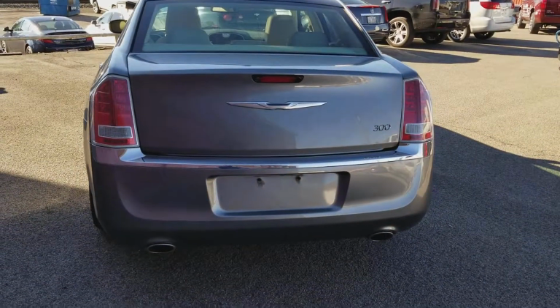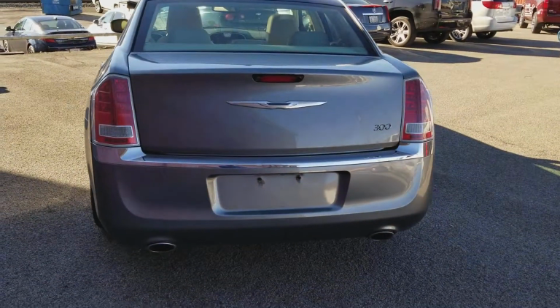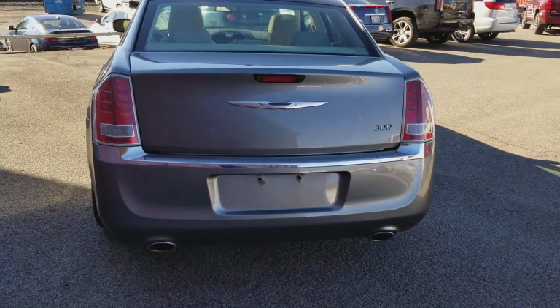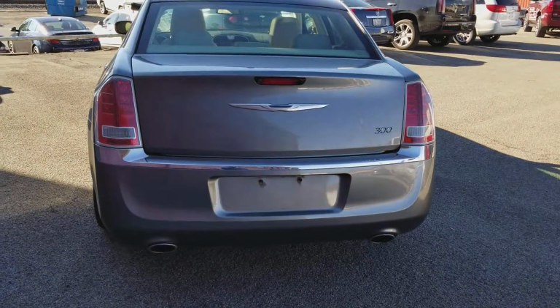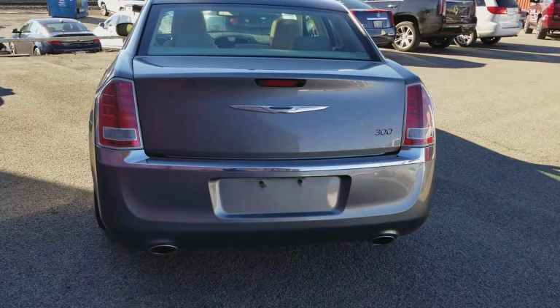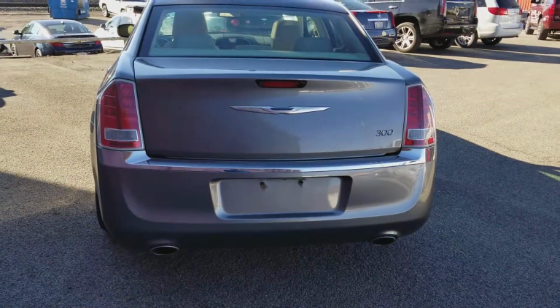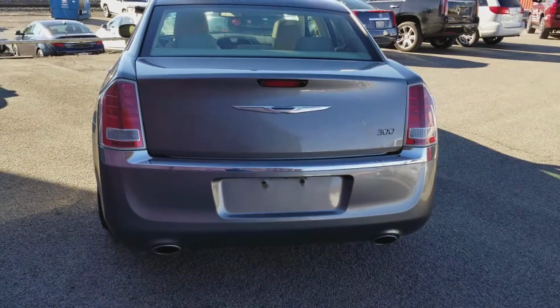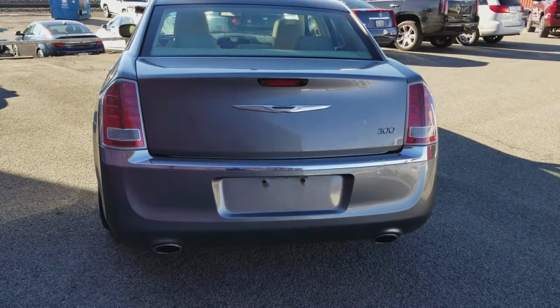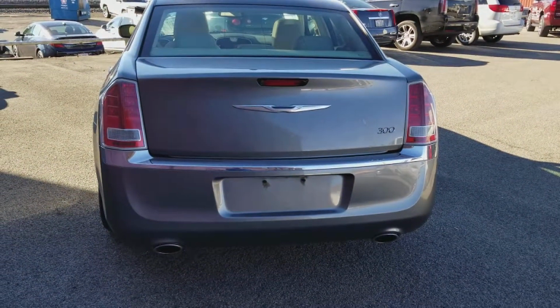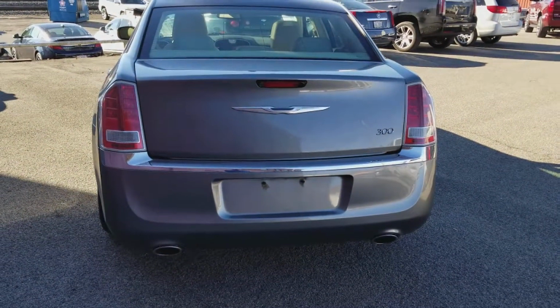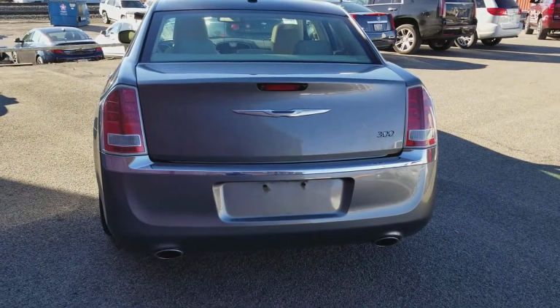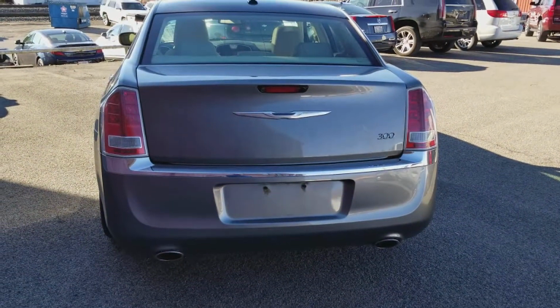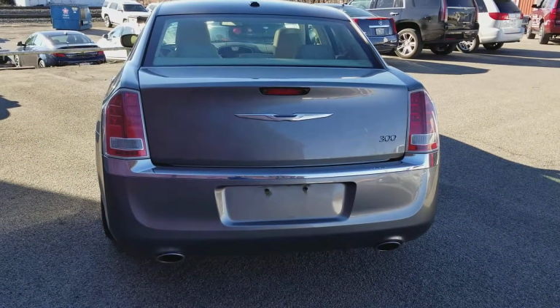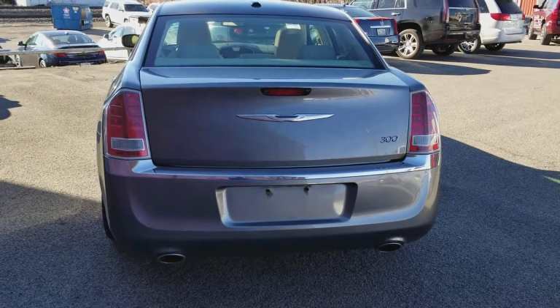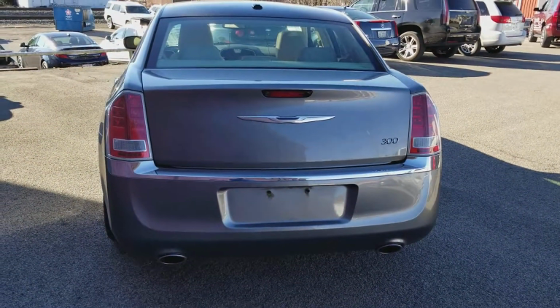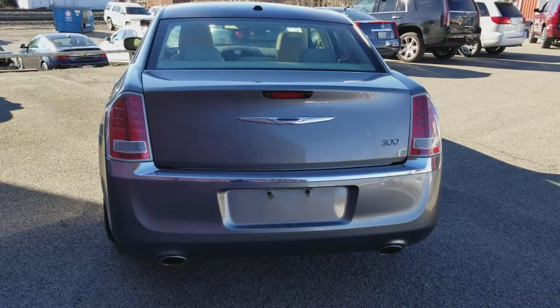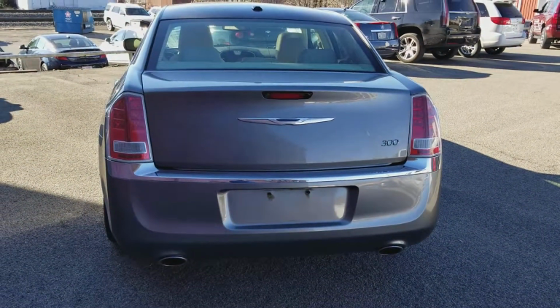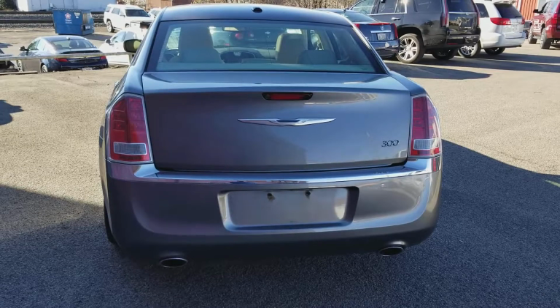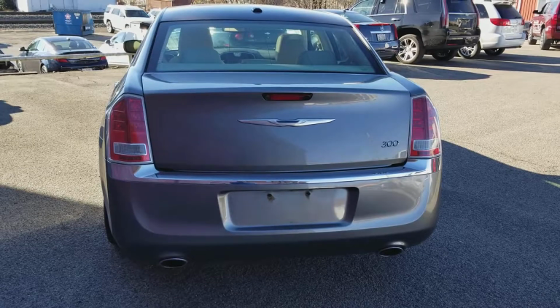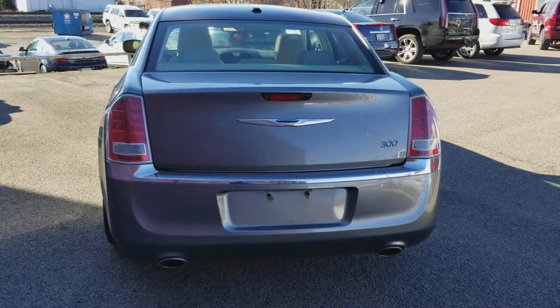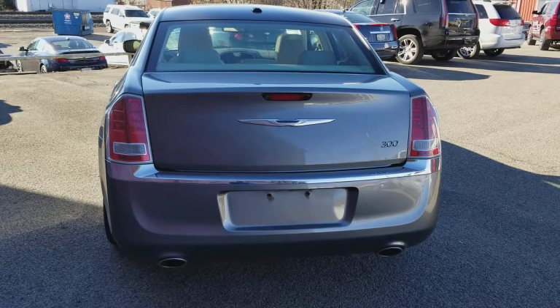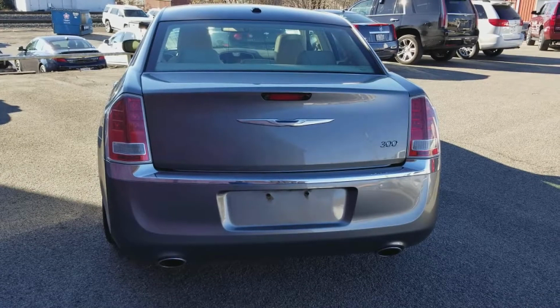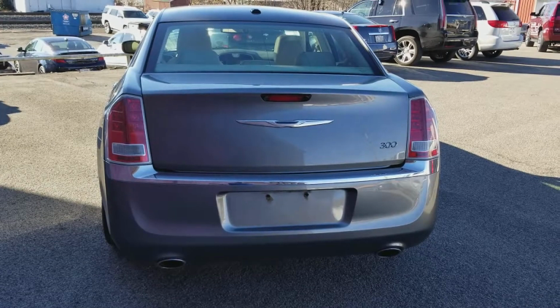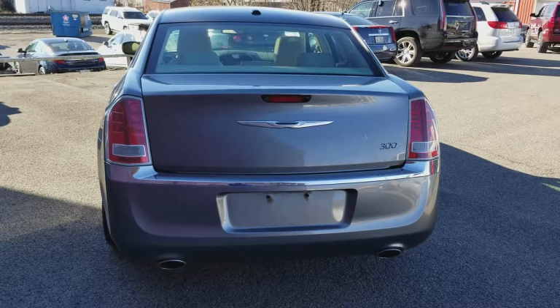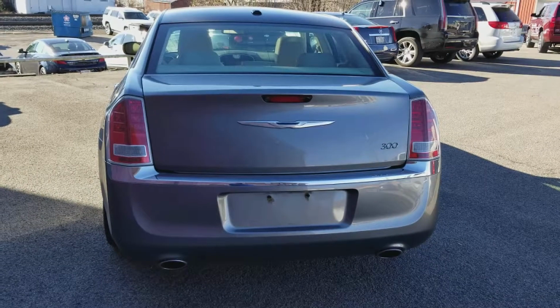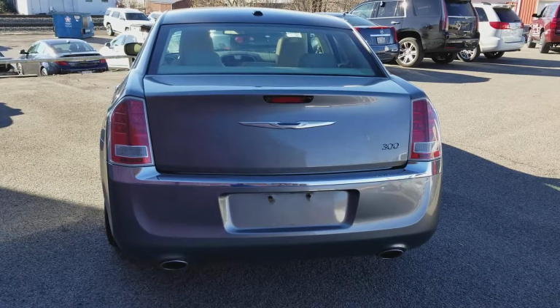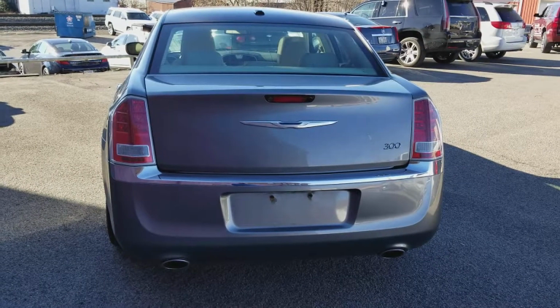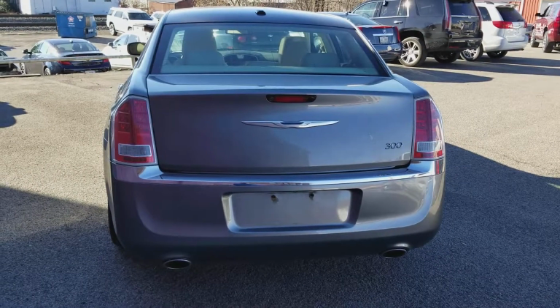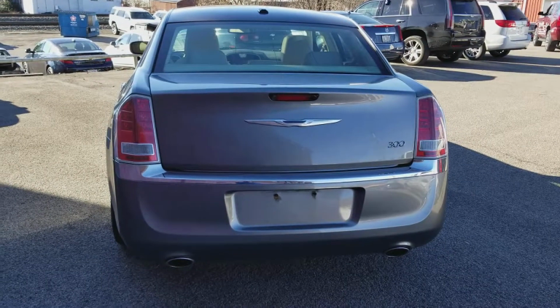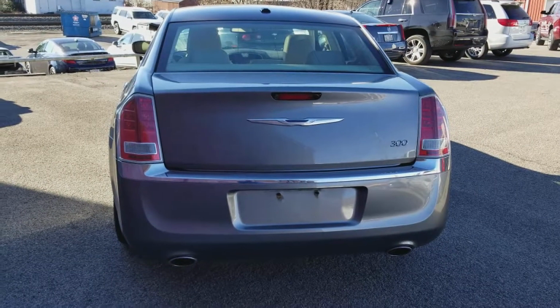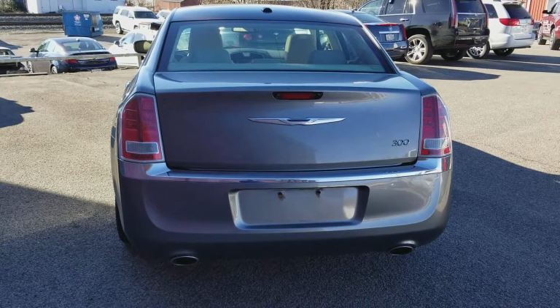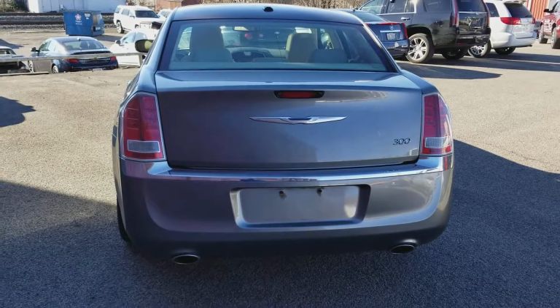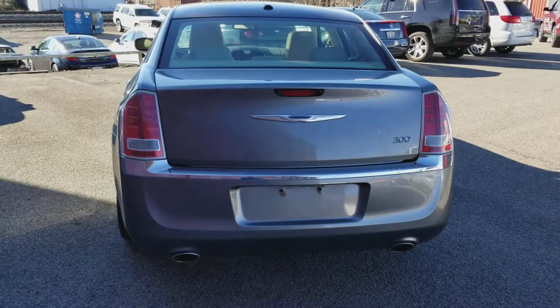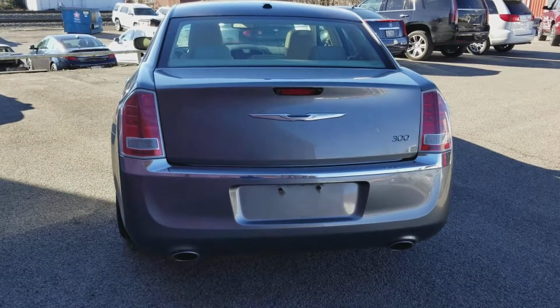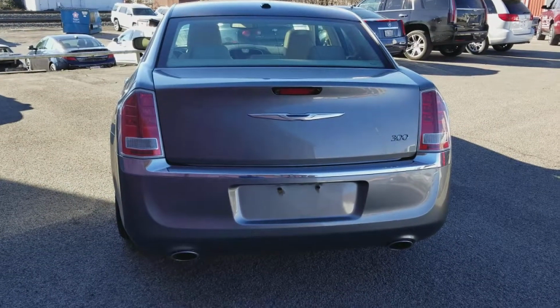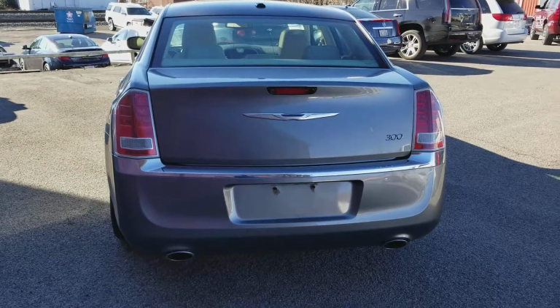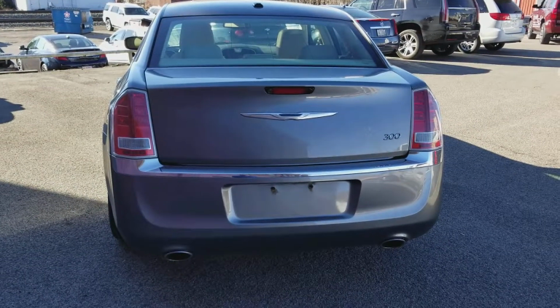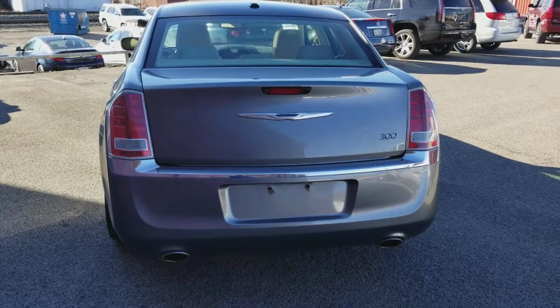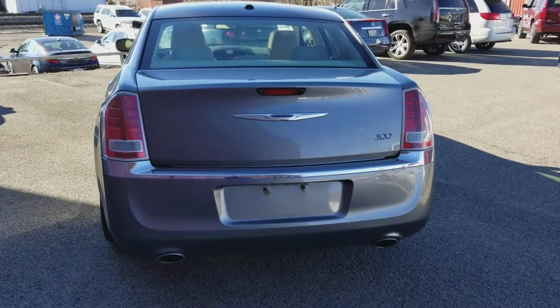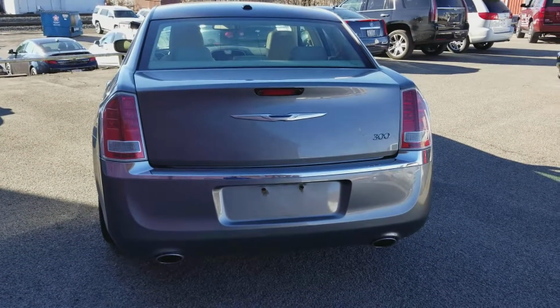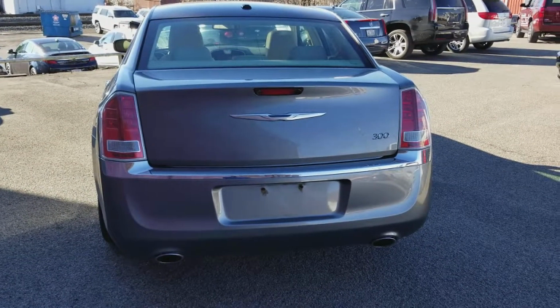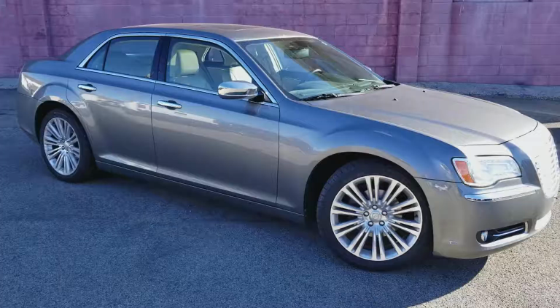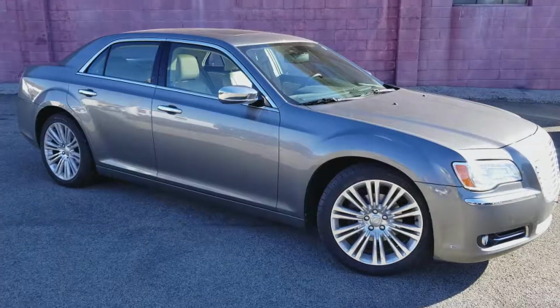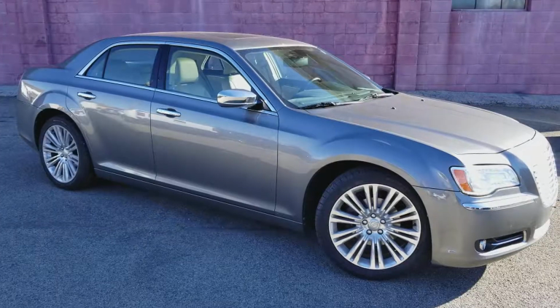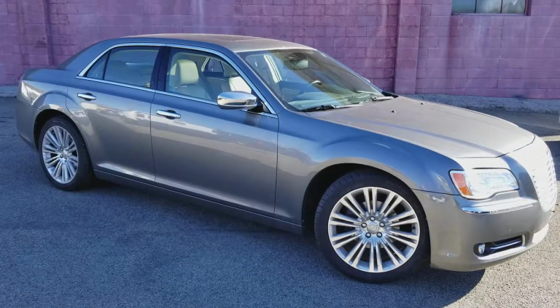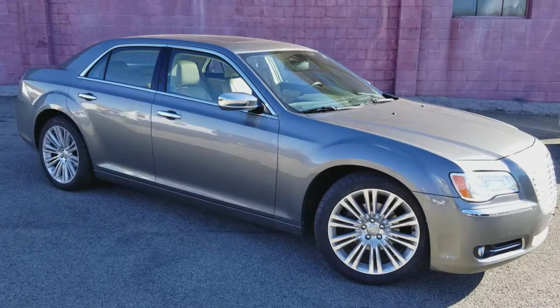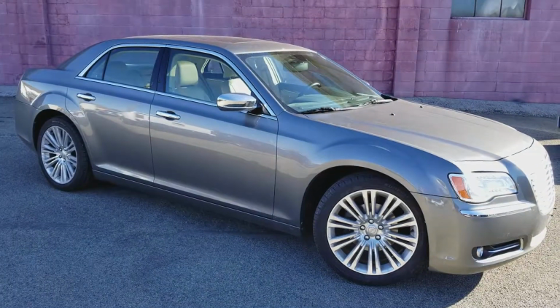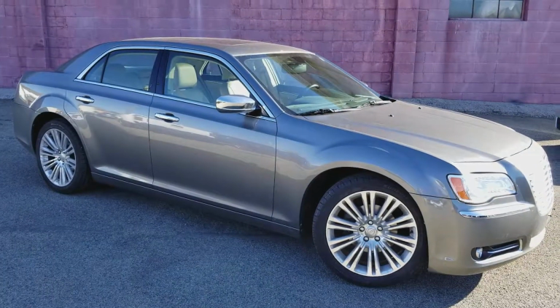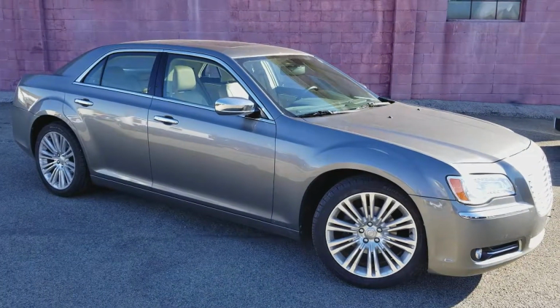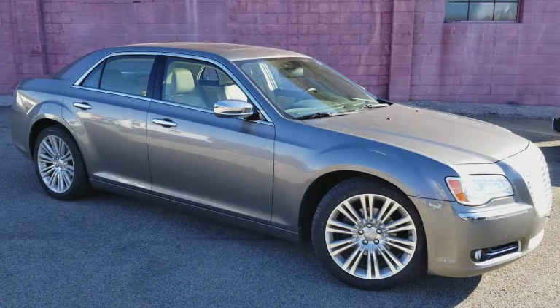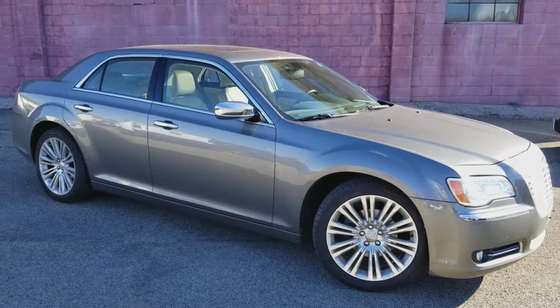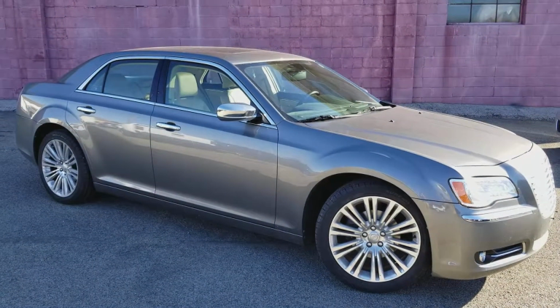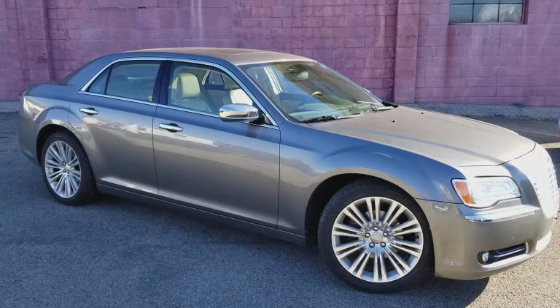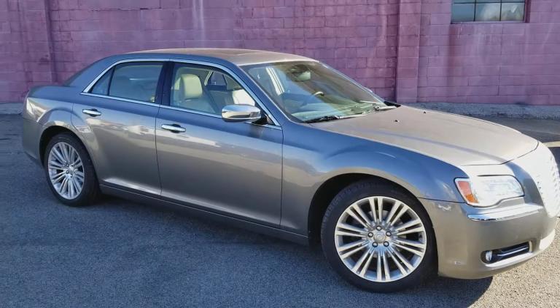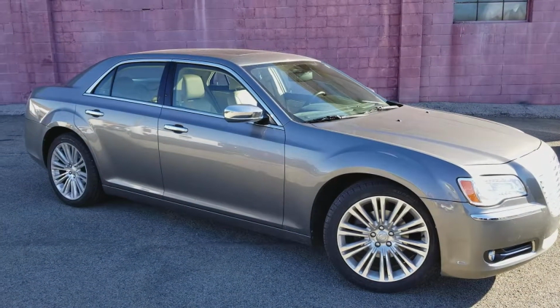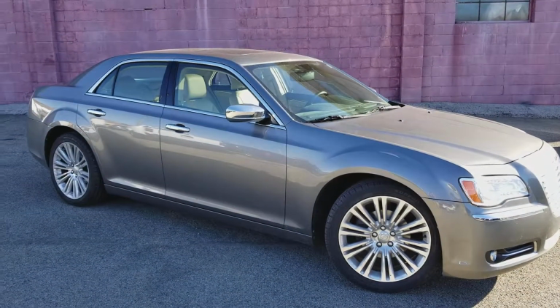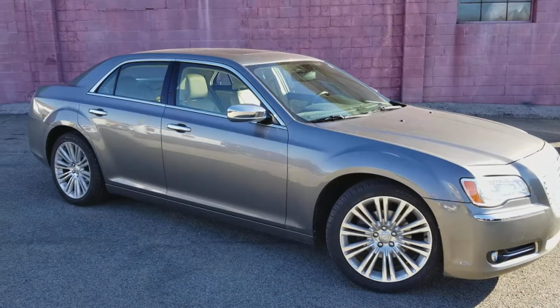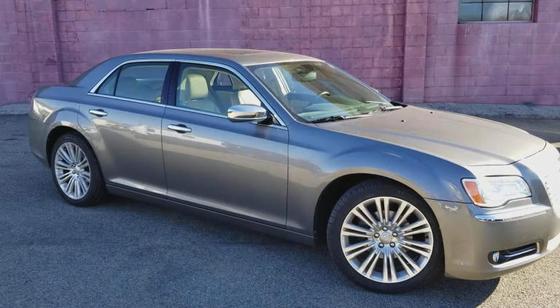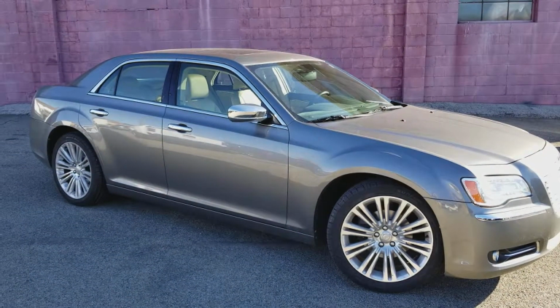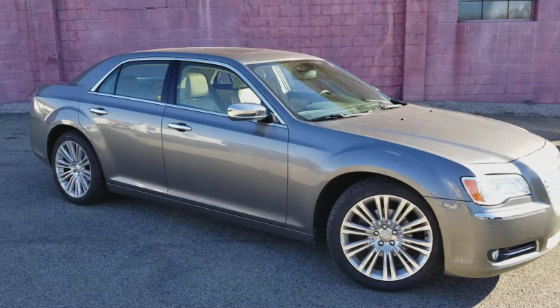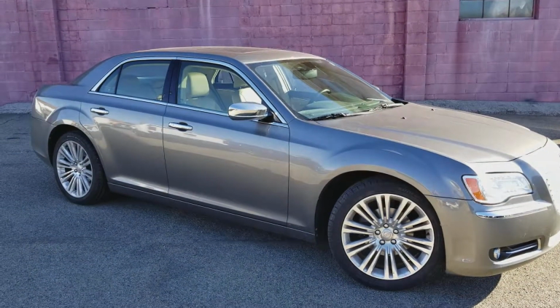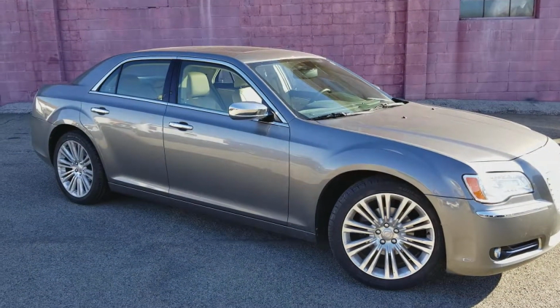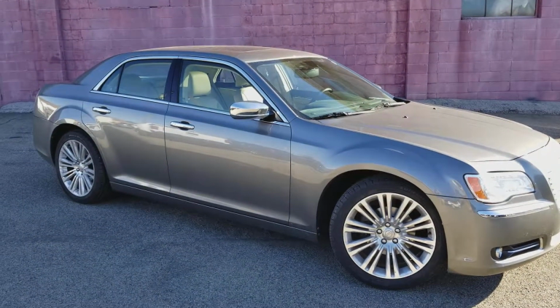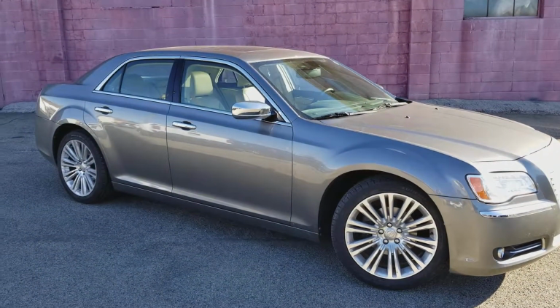Here's a look at the back. You've got your dual exhaust there, 300 branding on the back. Very nice. And here's a look at the passenger side.